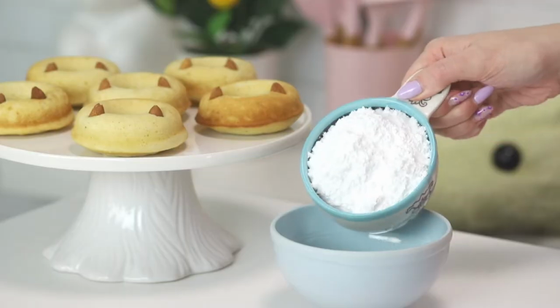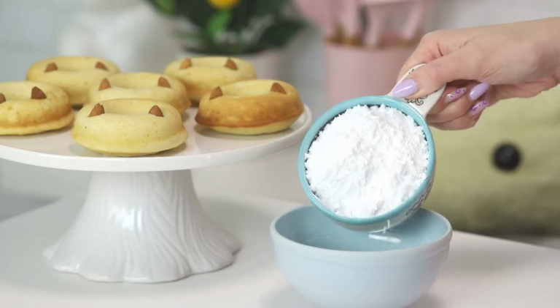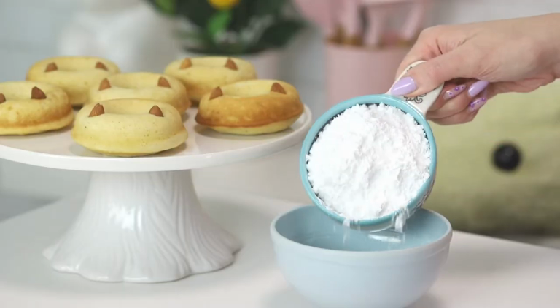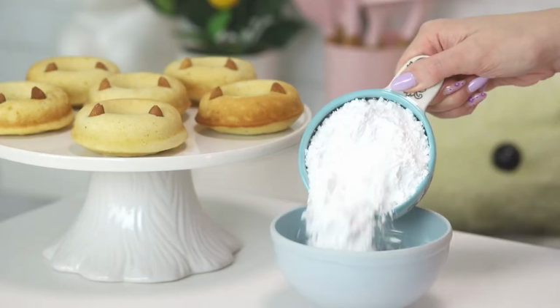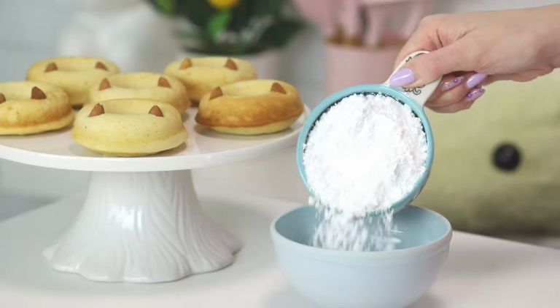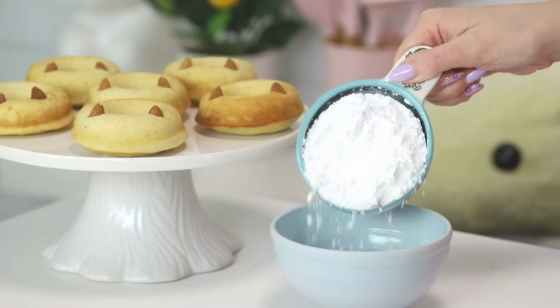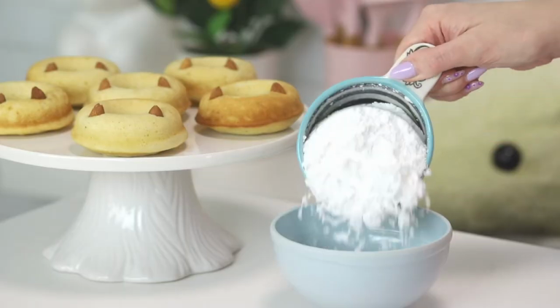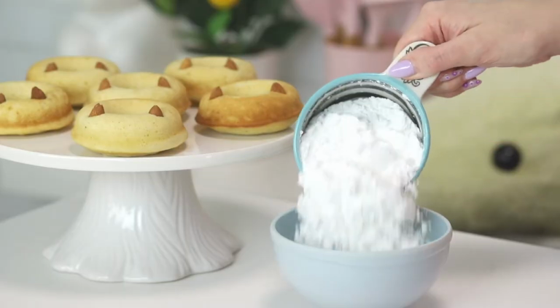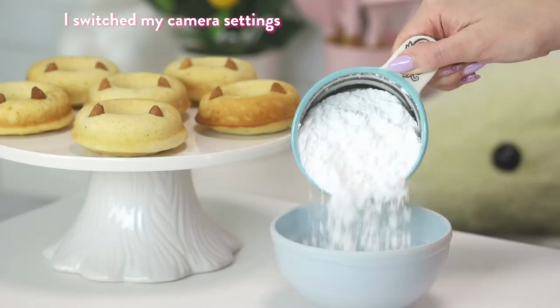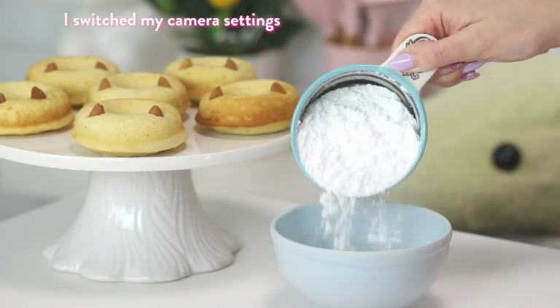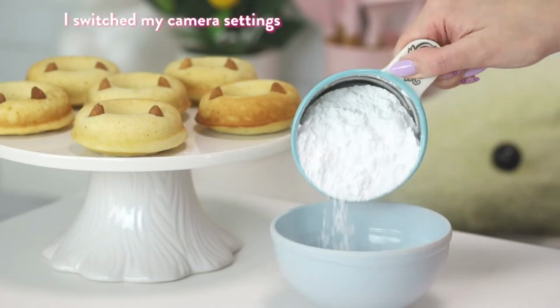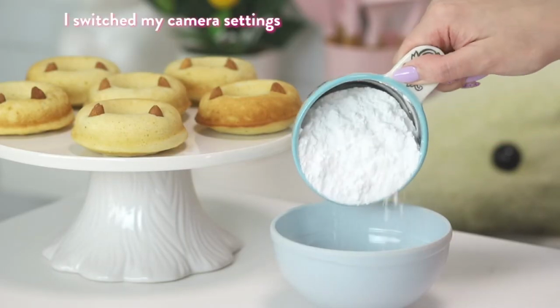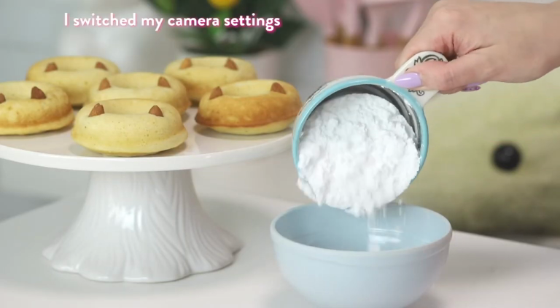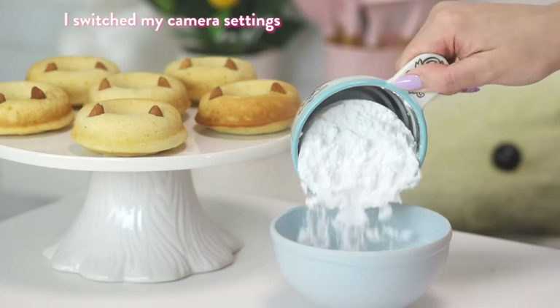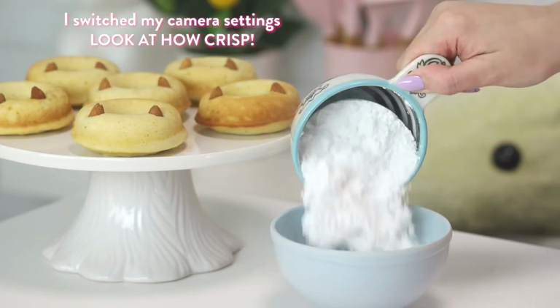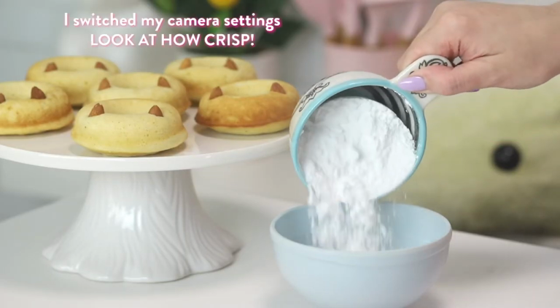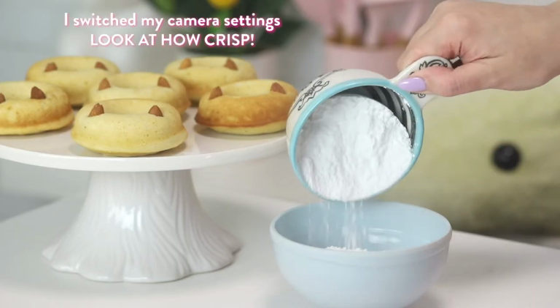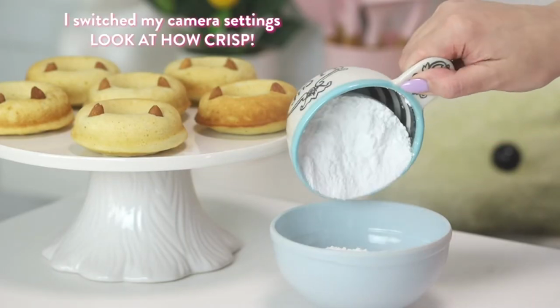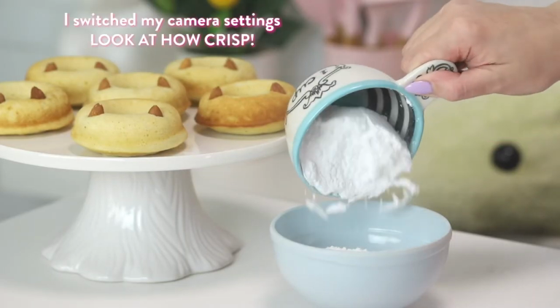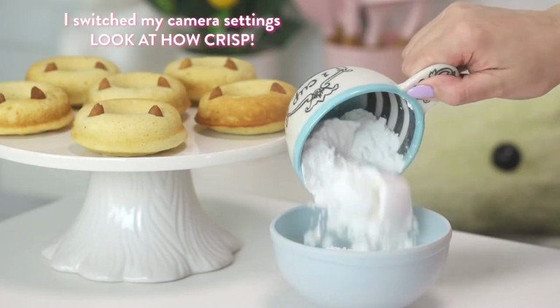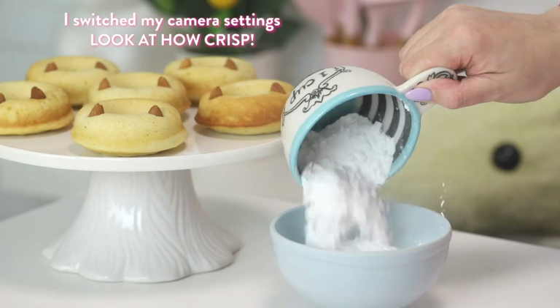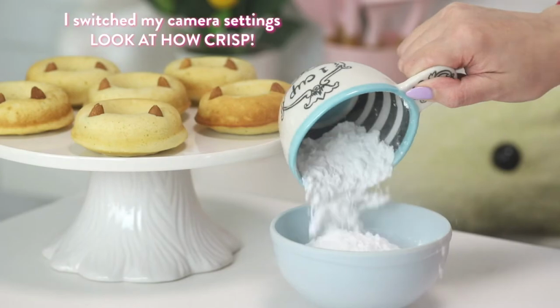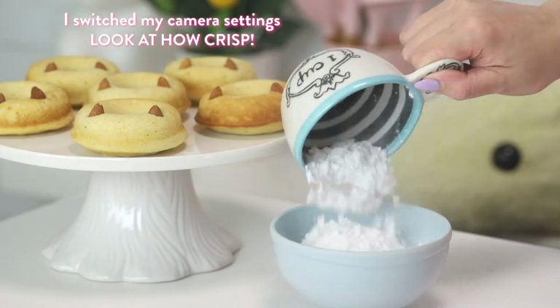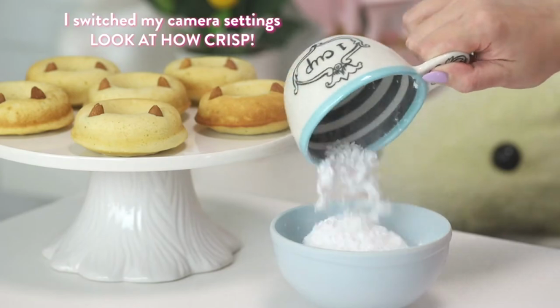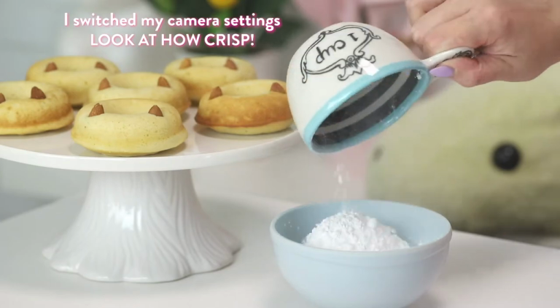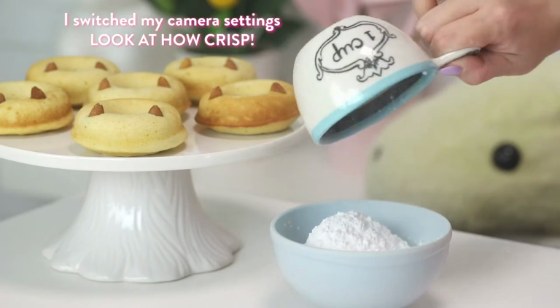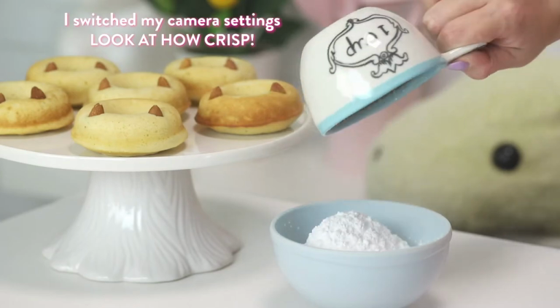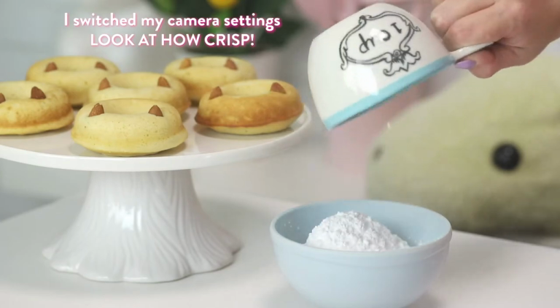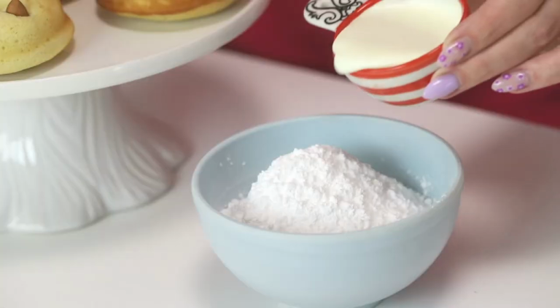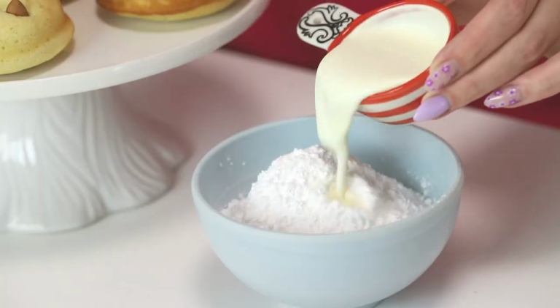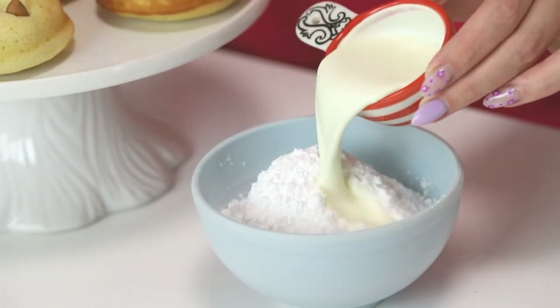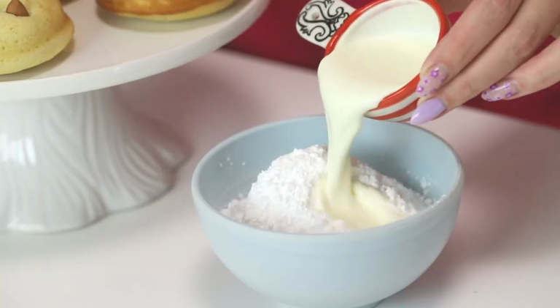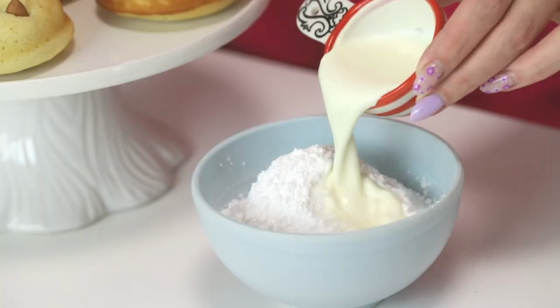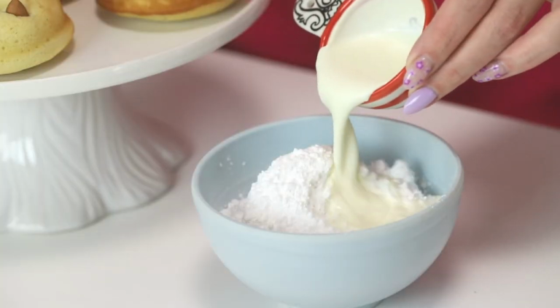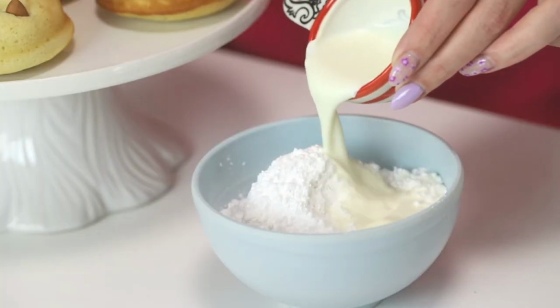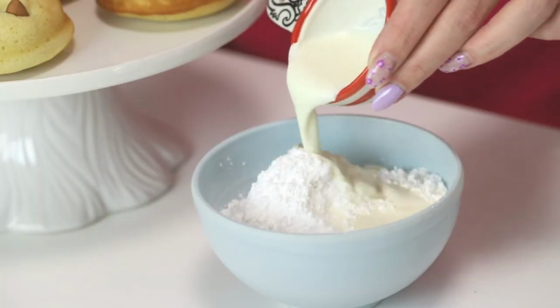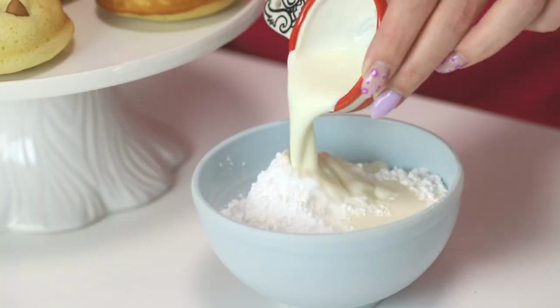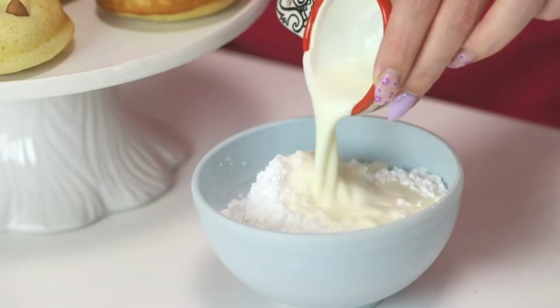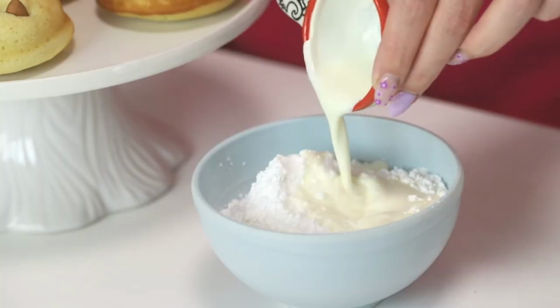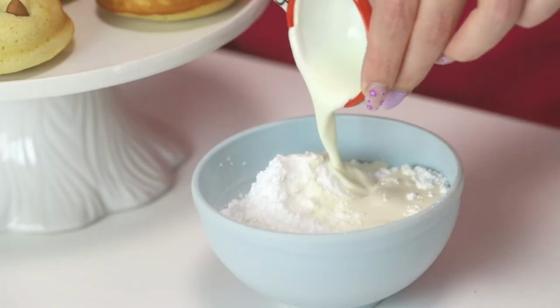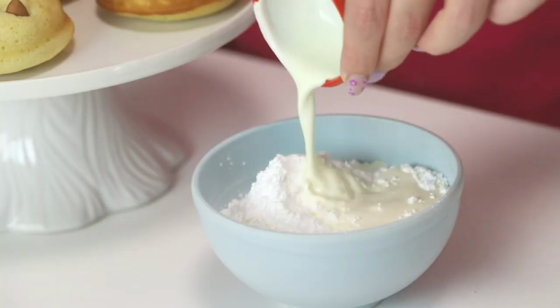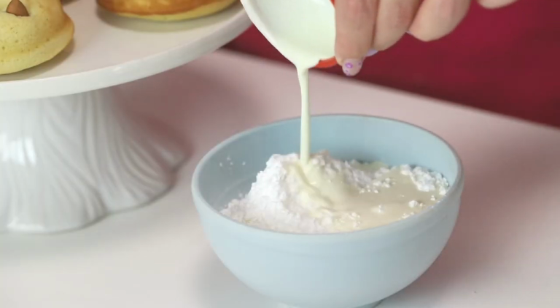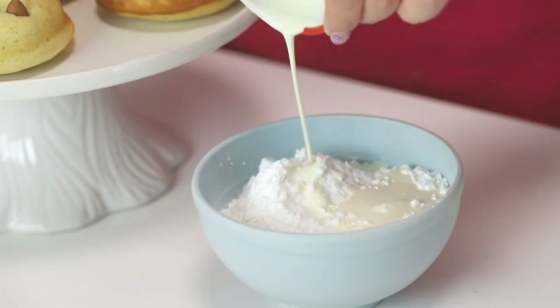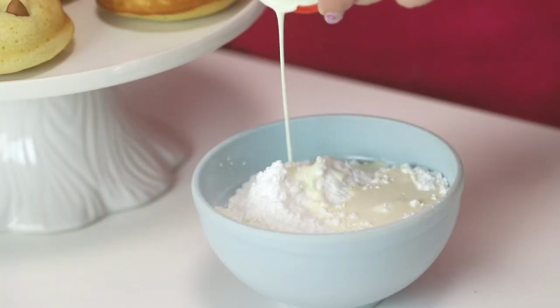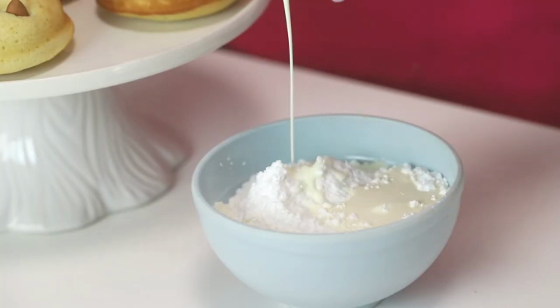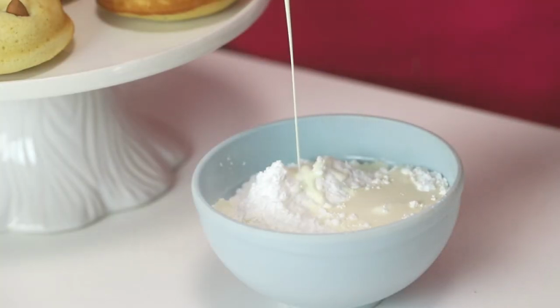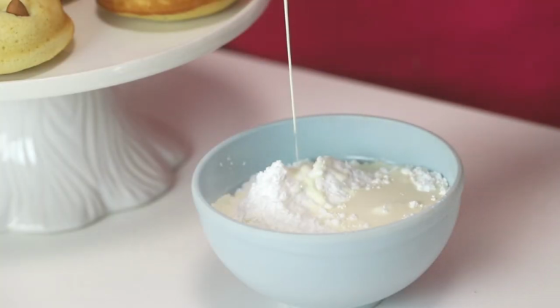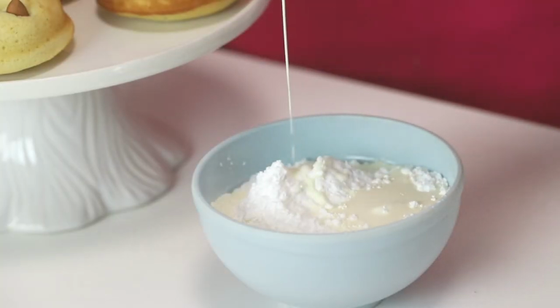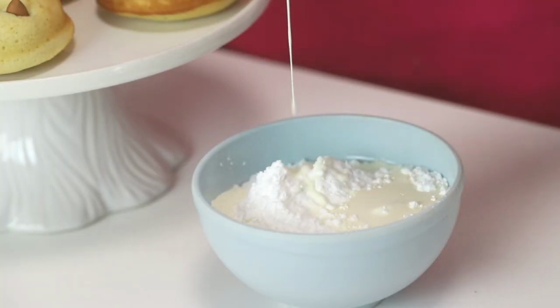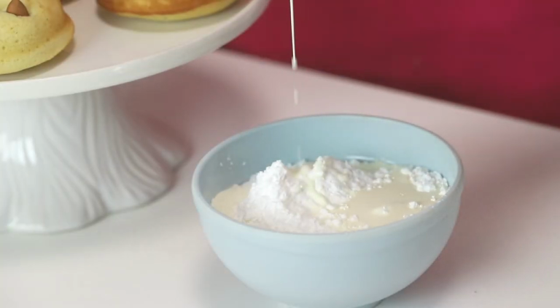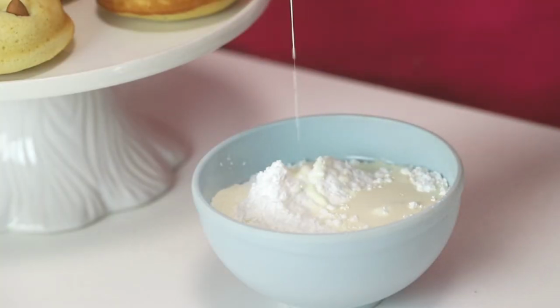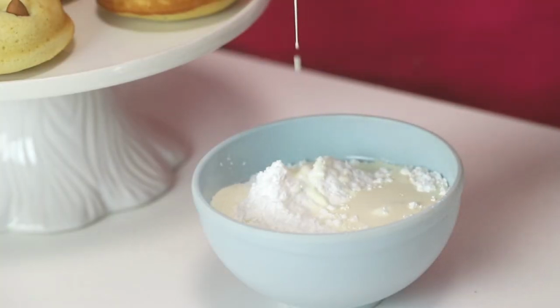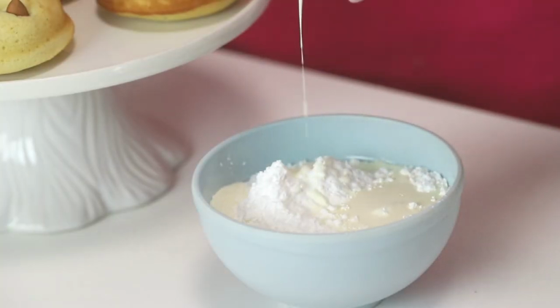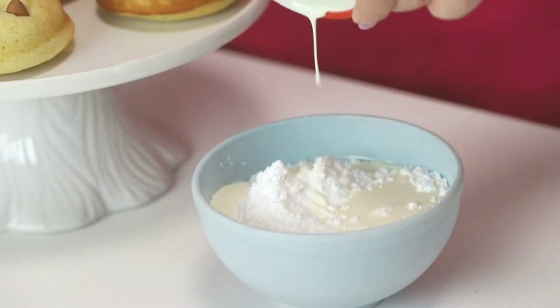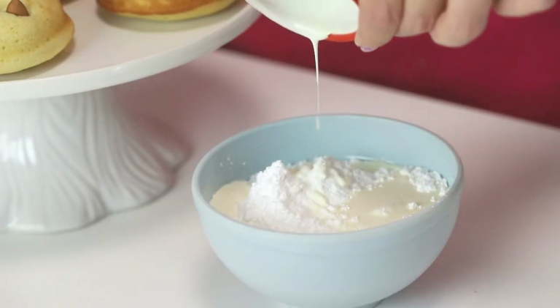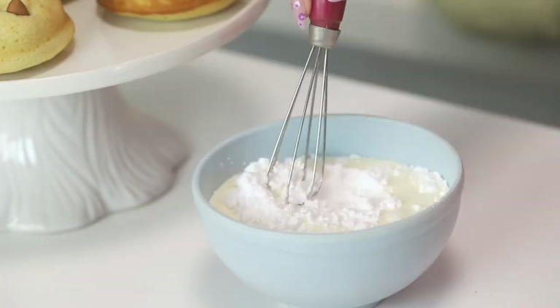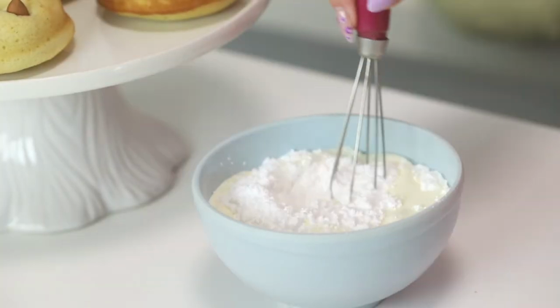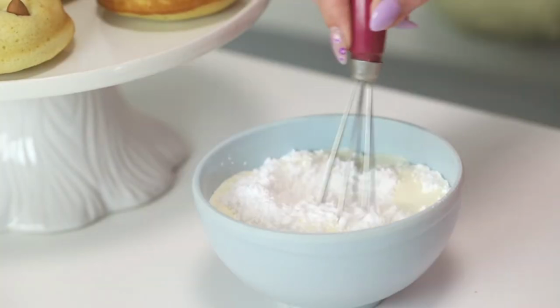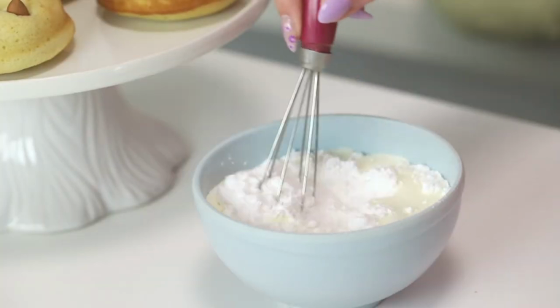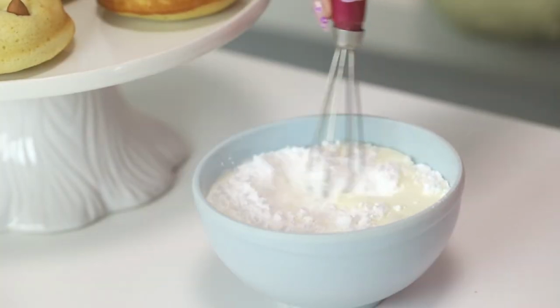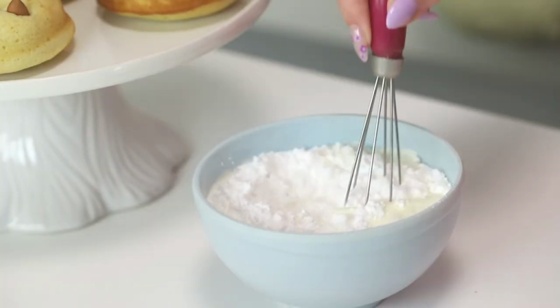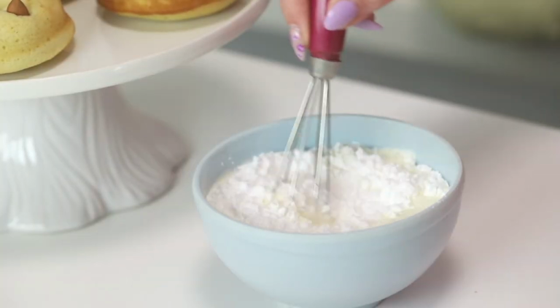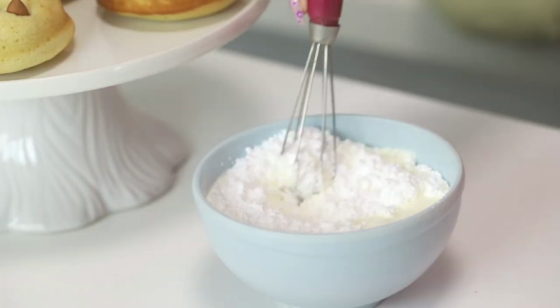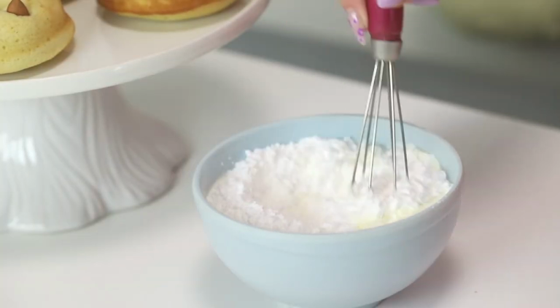Now to make the glaze, I'm going to place some powdered sugar into a bowl and pour some cream on top and then just give that a whisk.